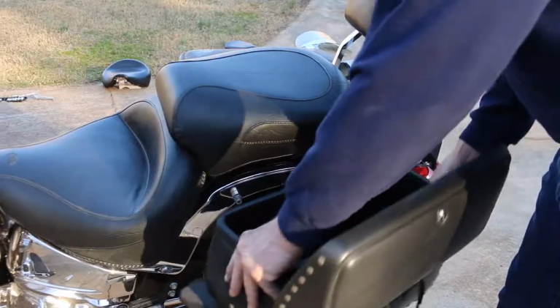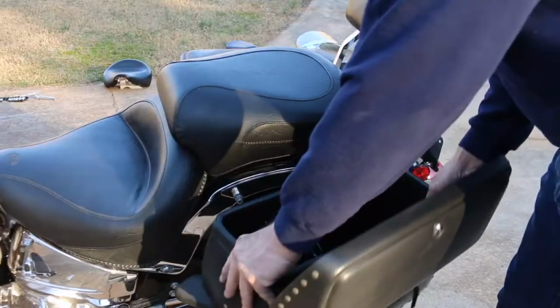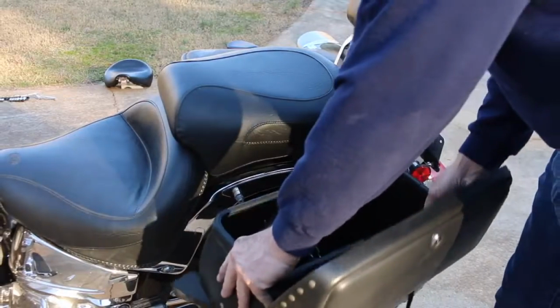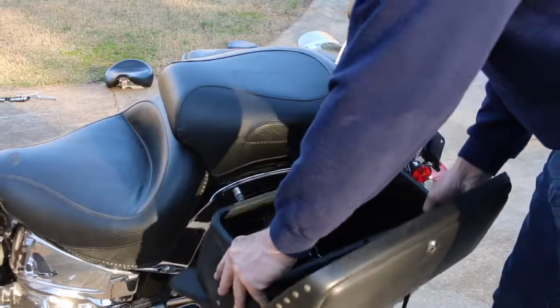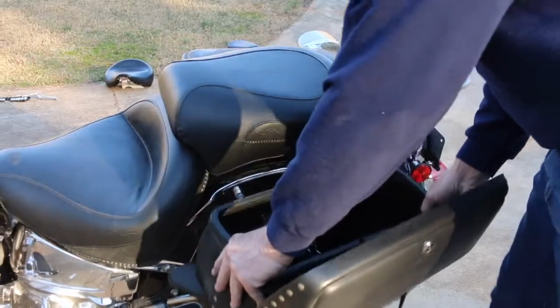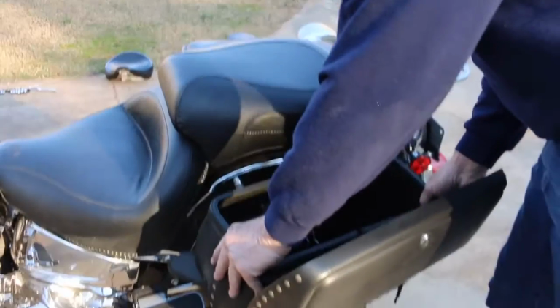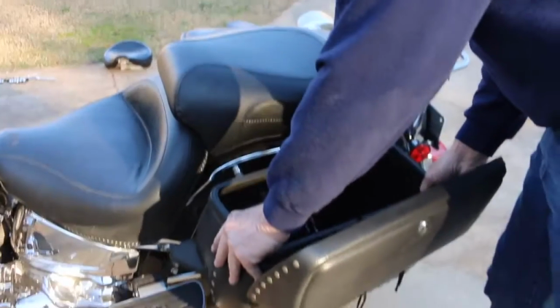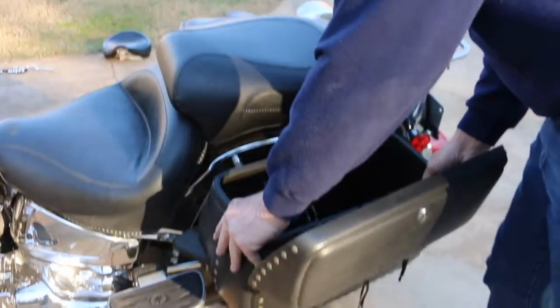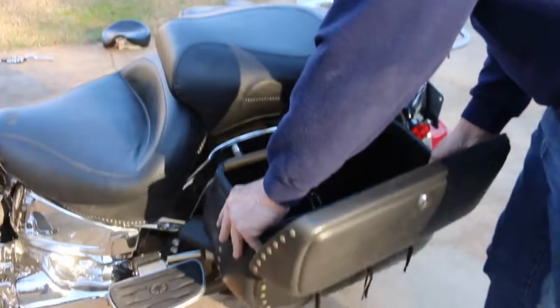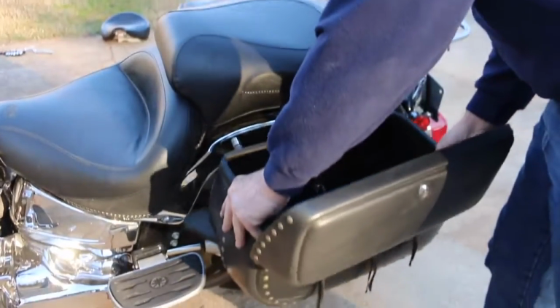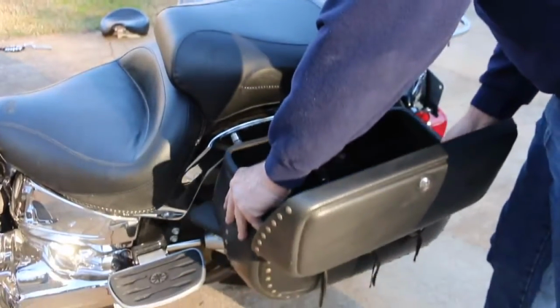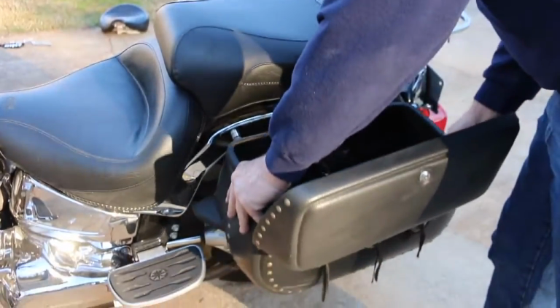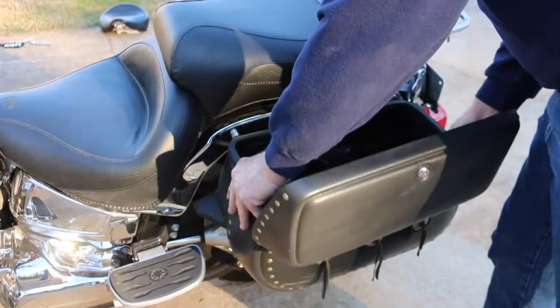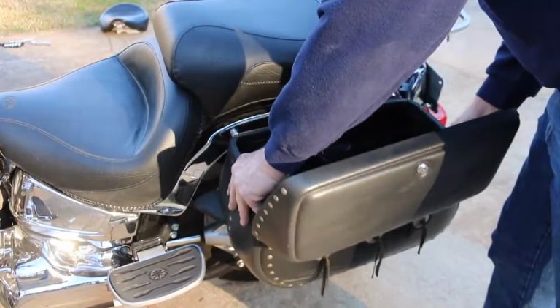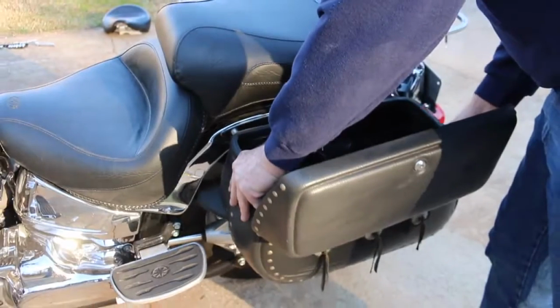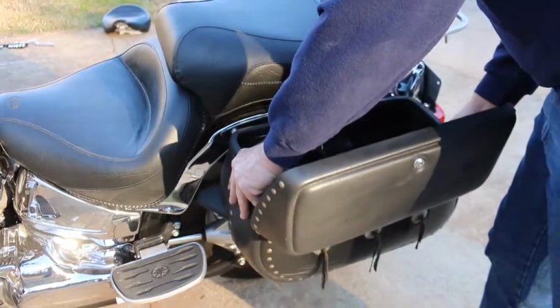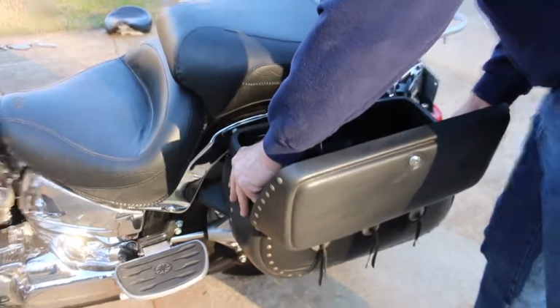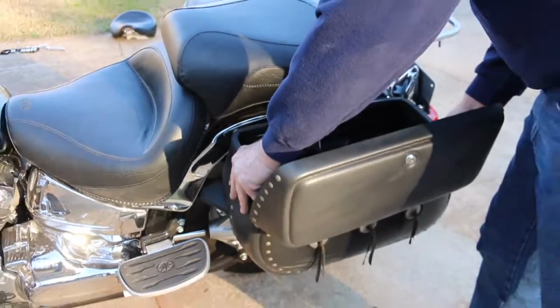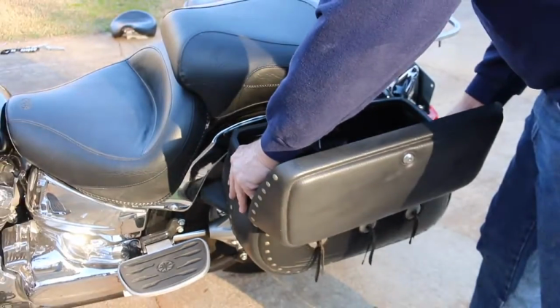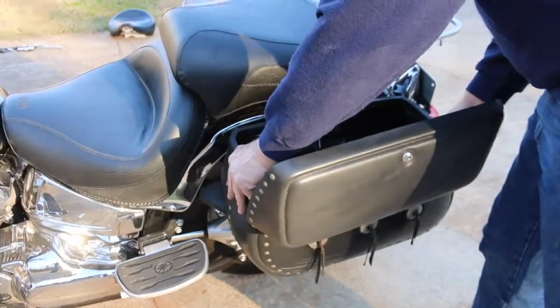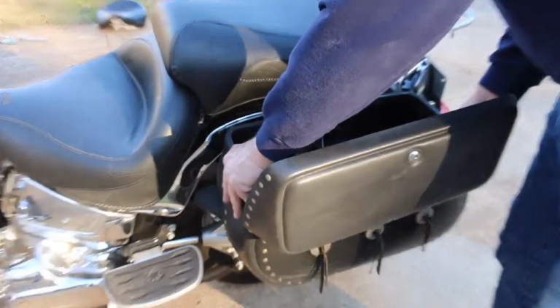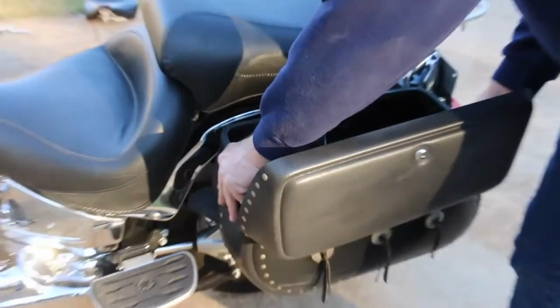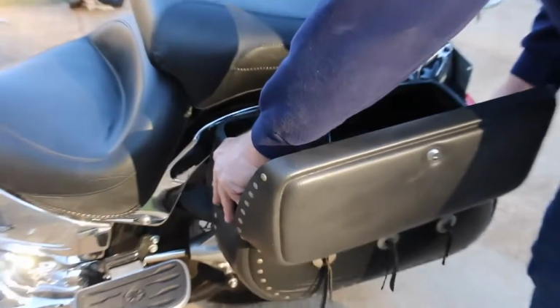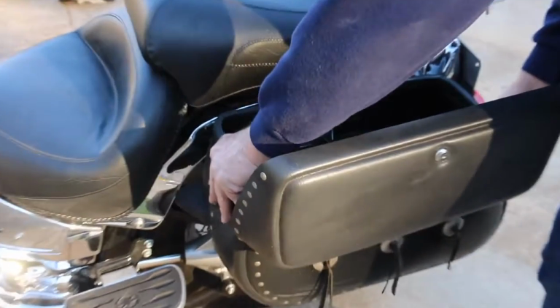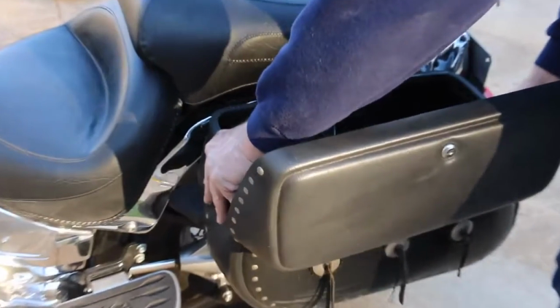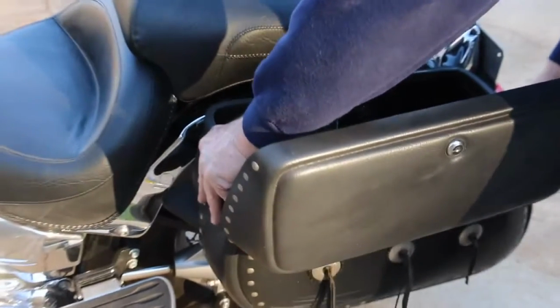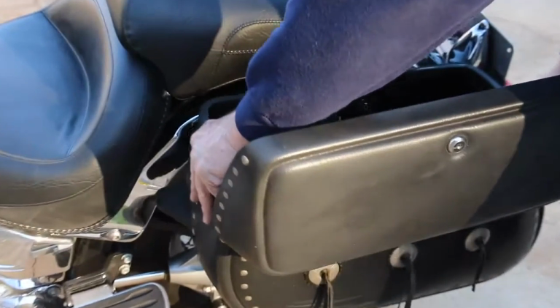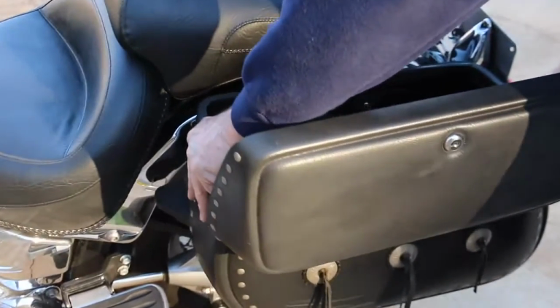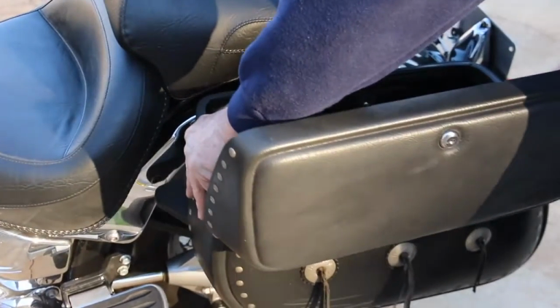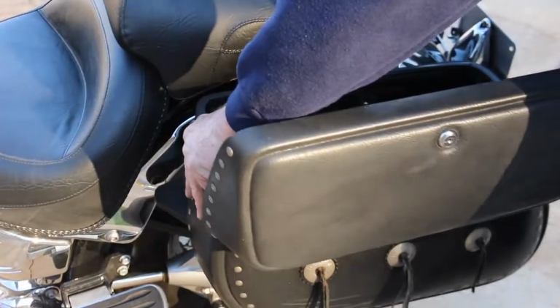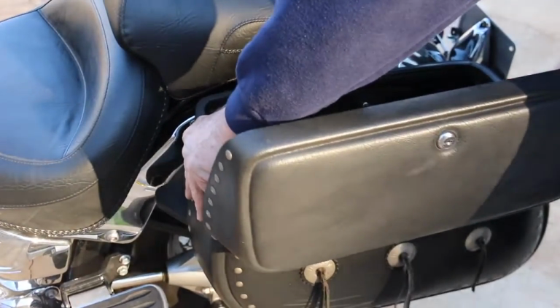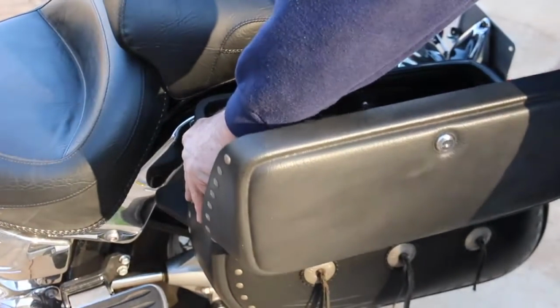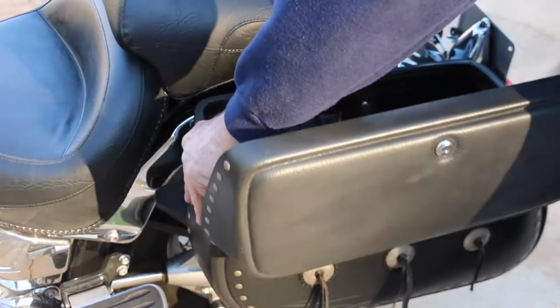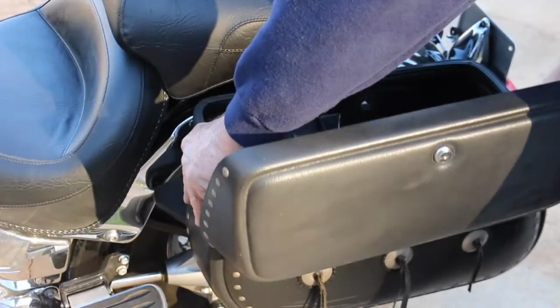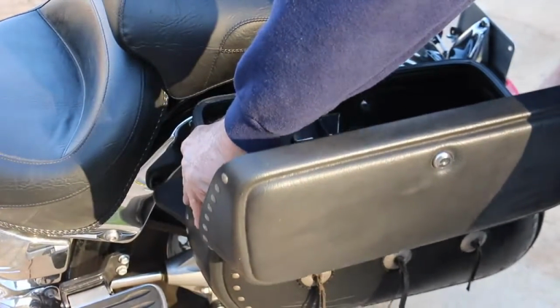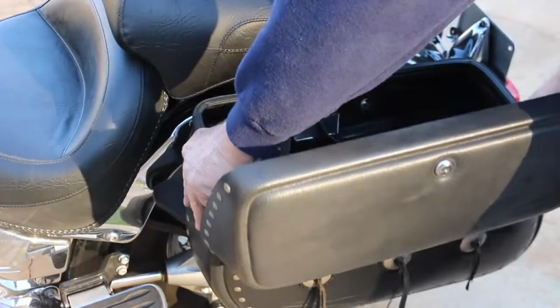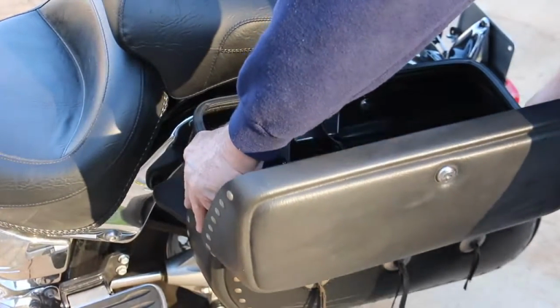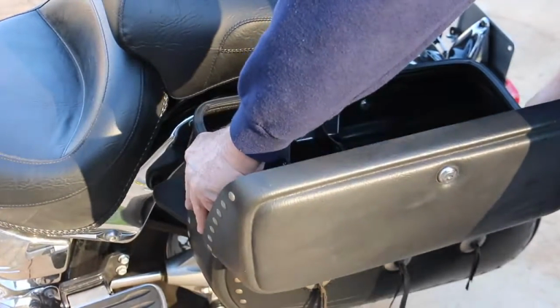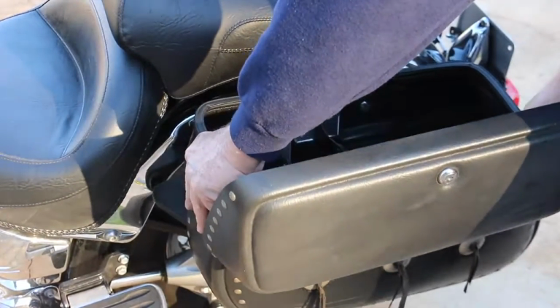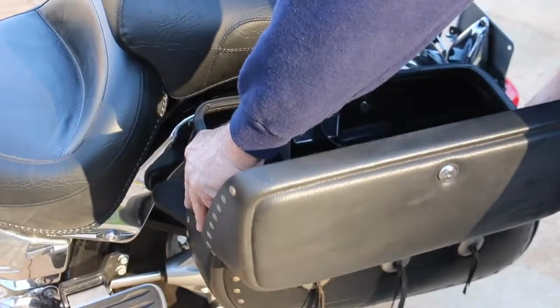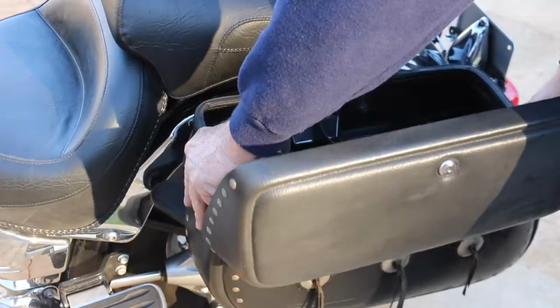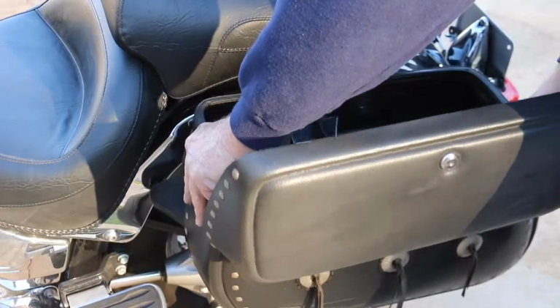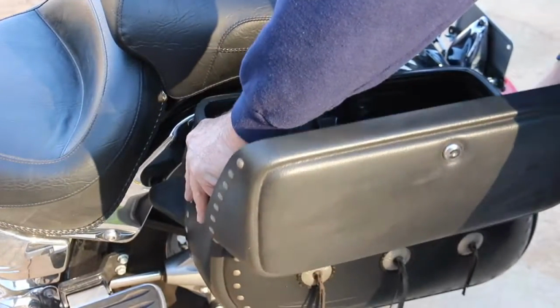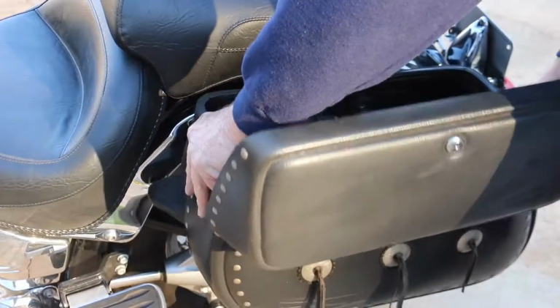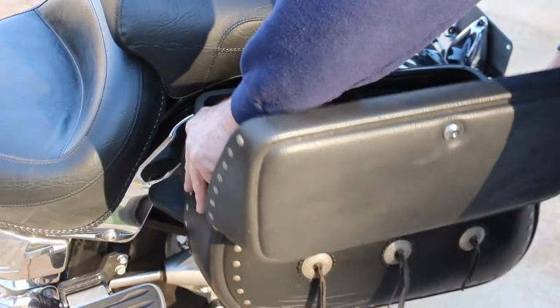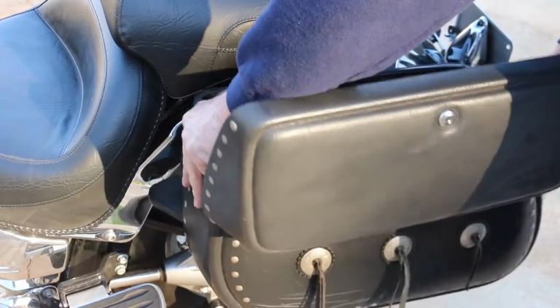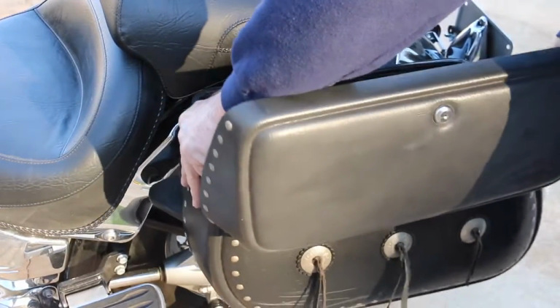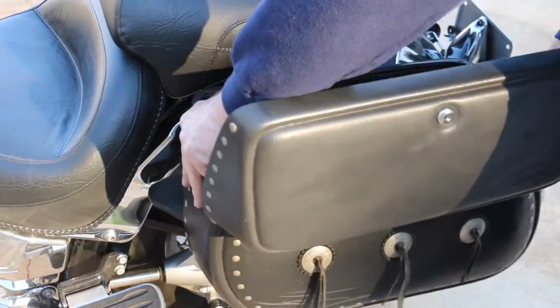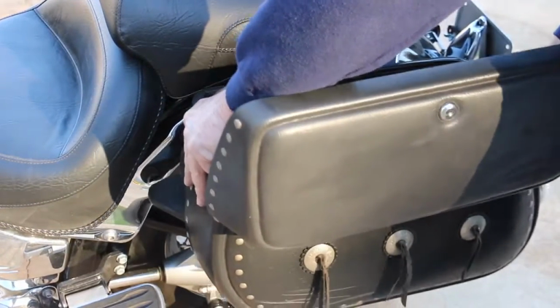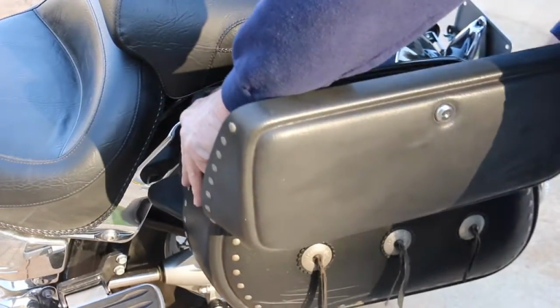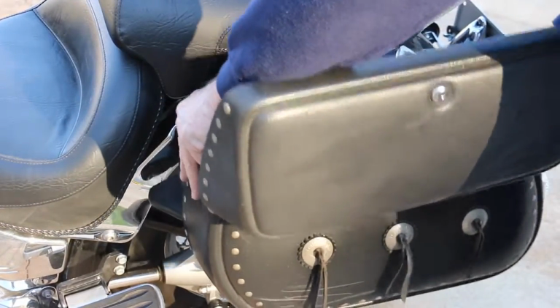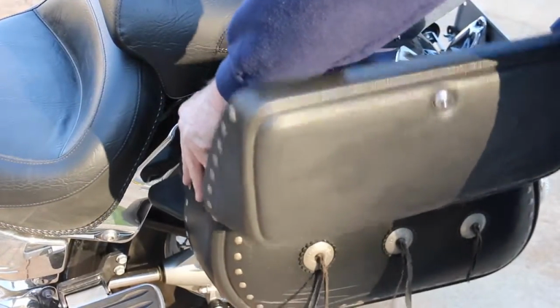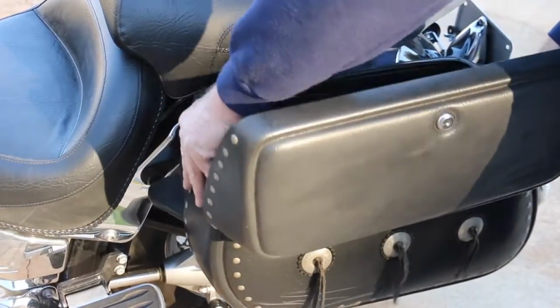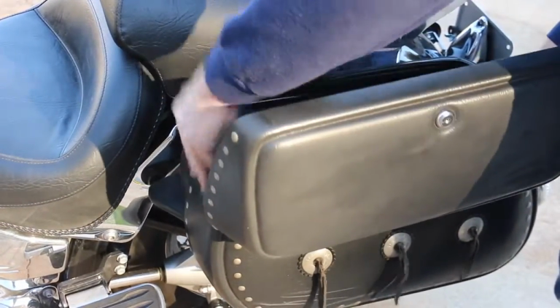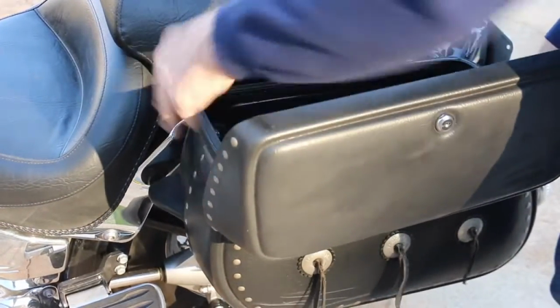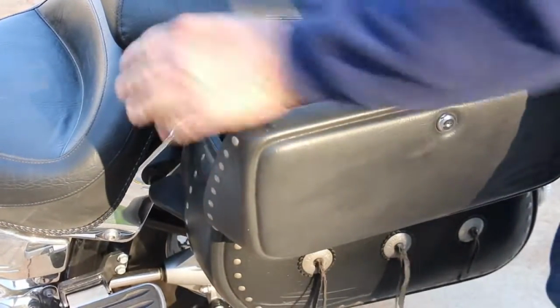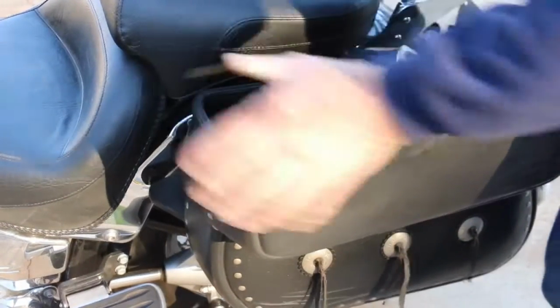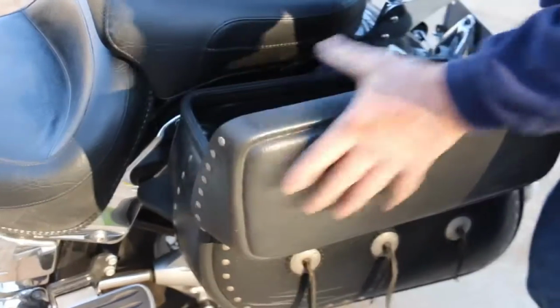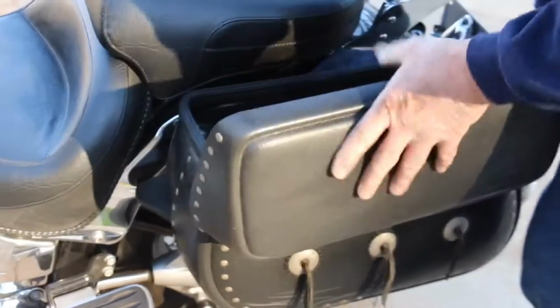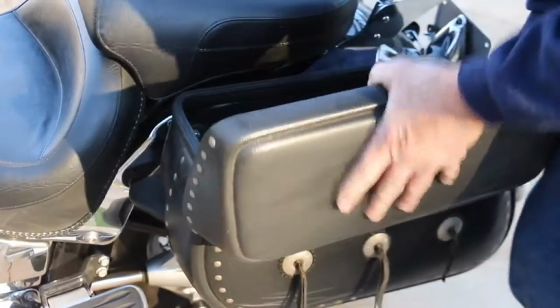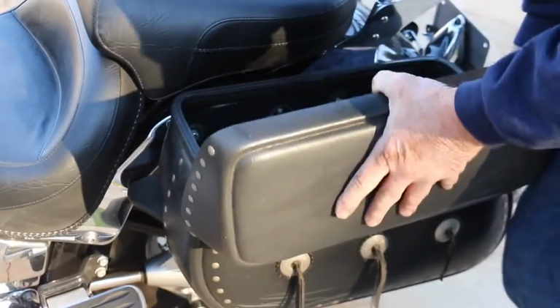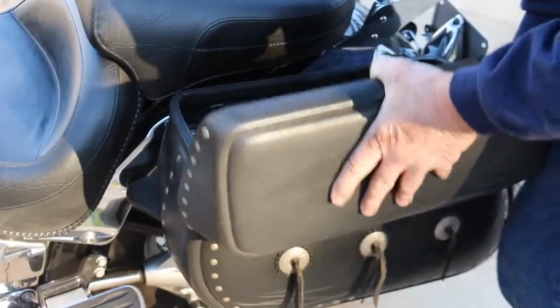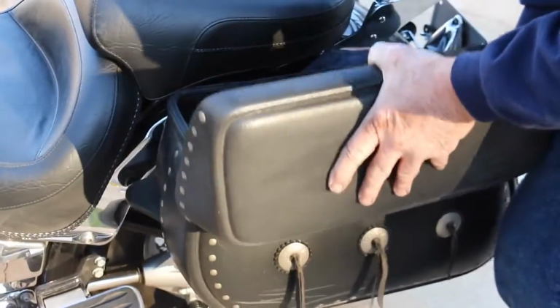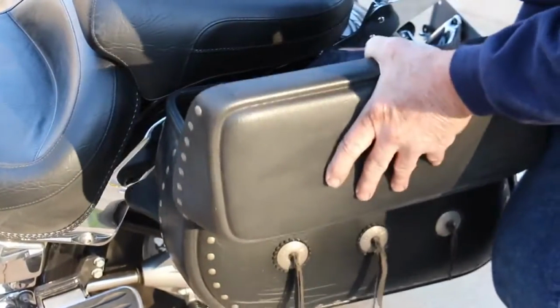You want to repeat those steps on the opposite side. And now you are done with the saddle bags.